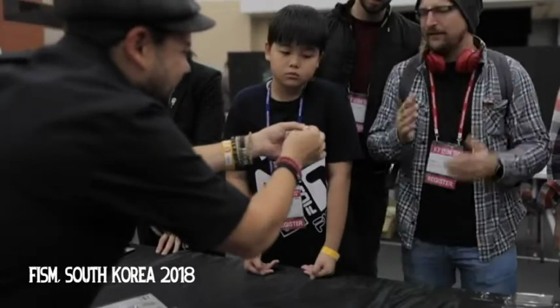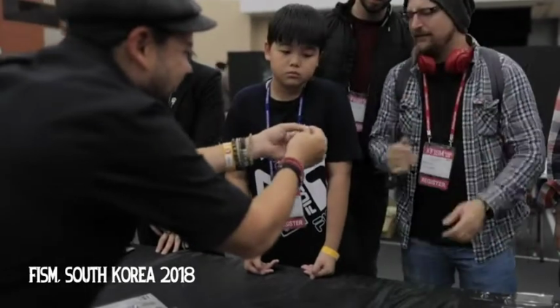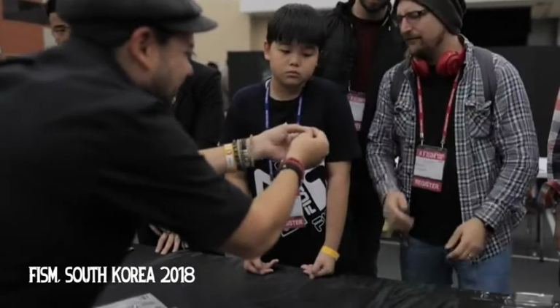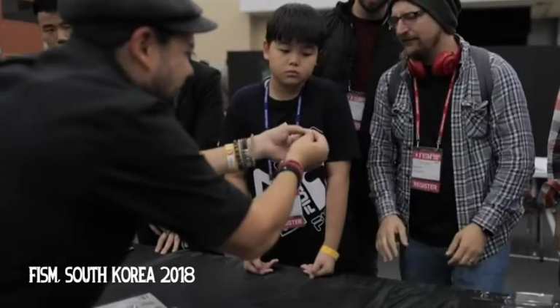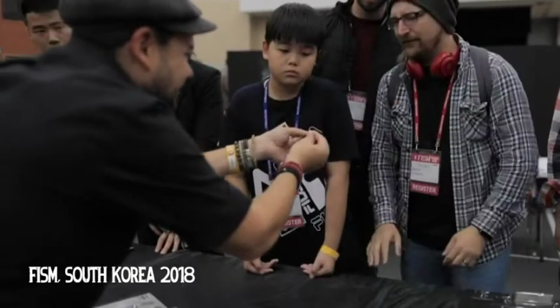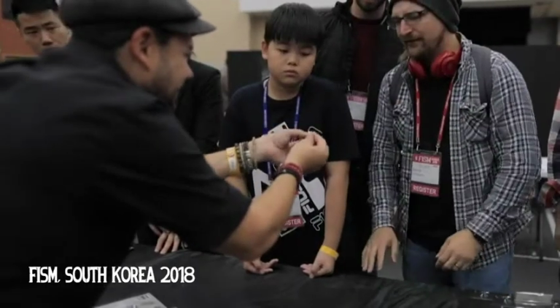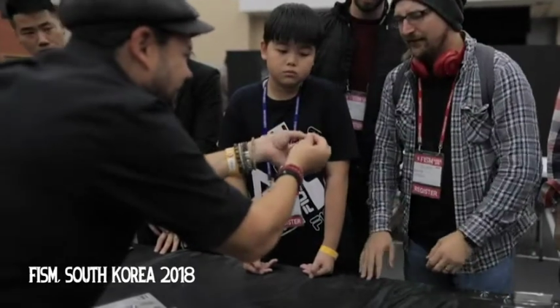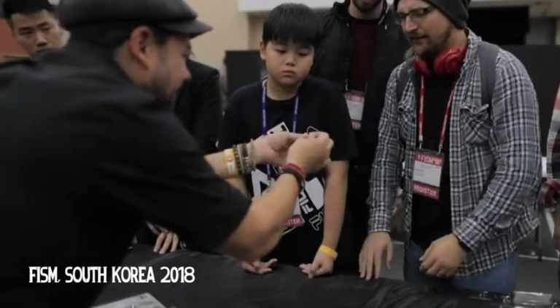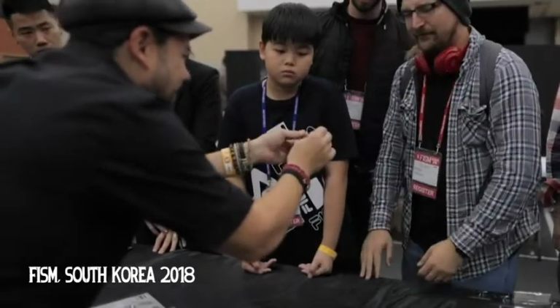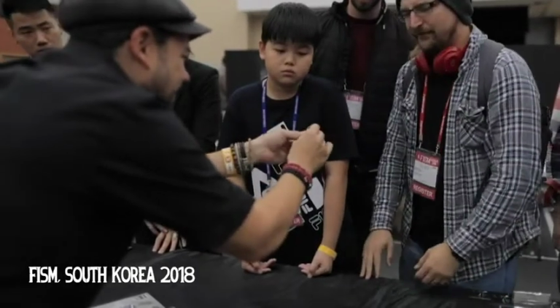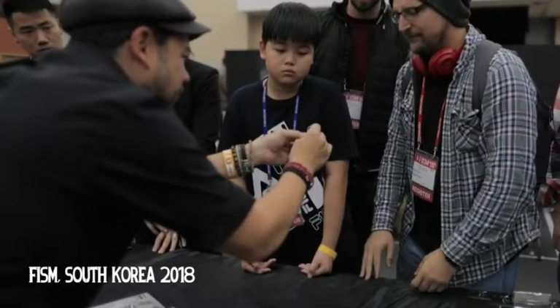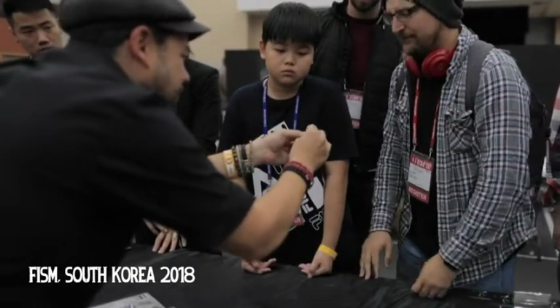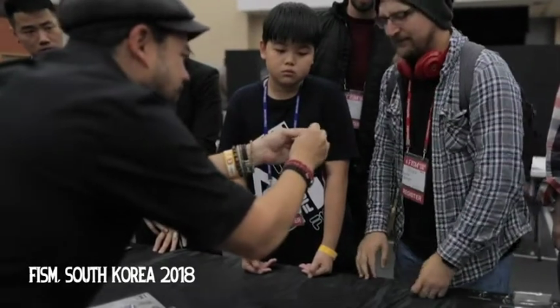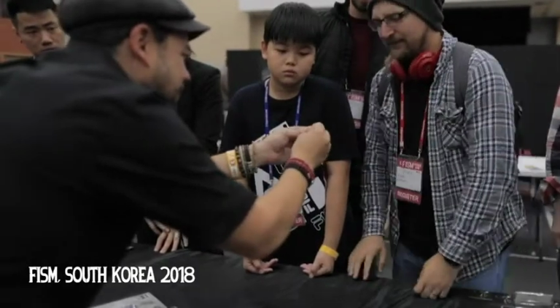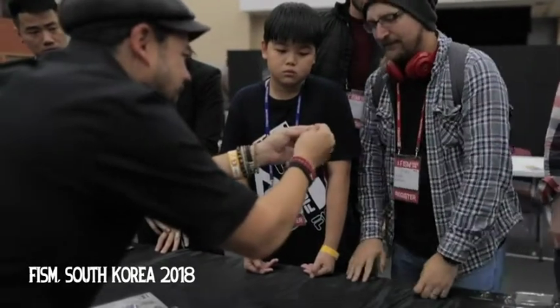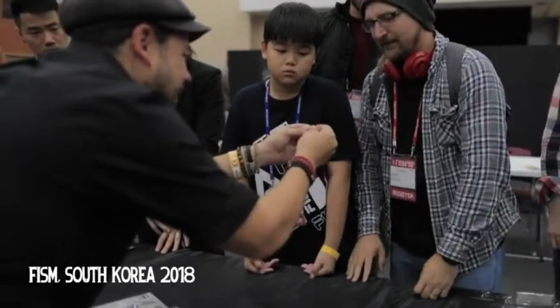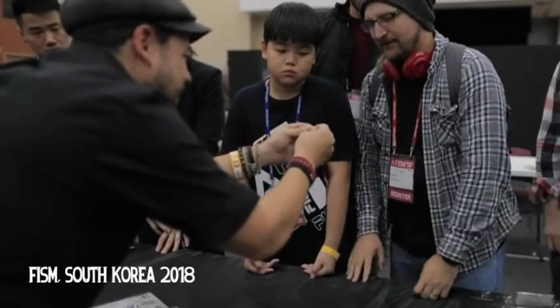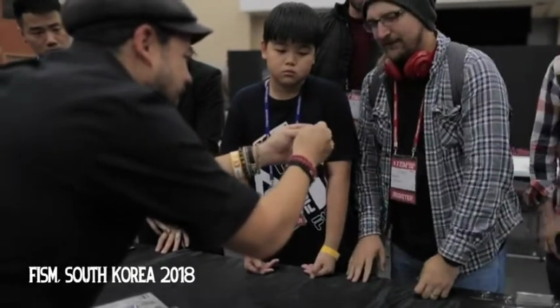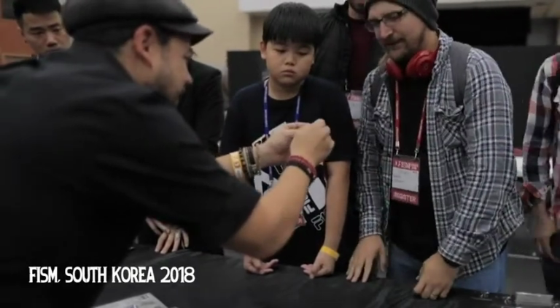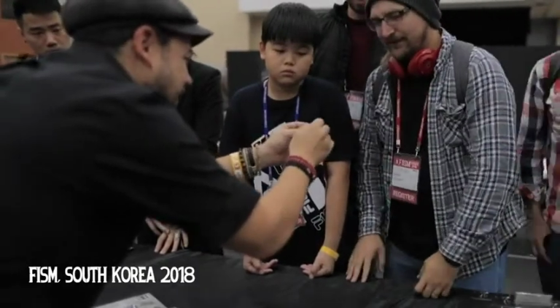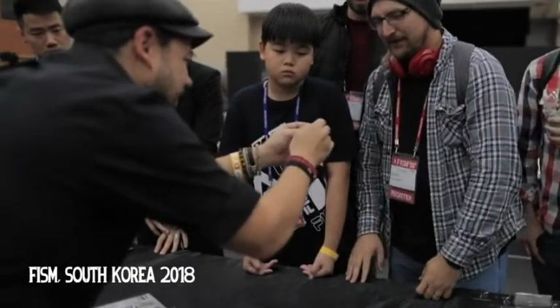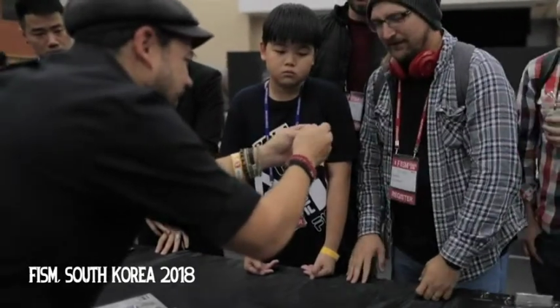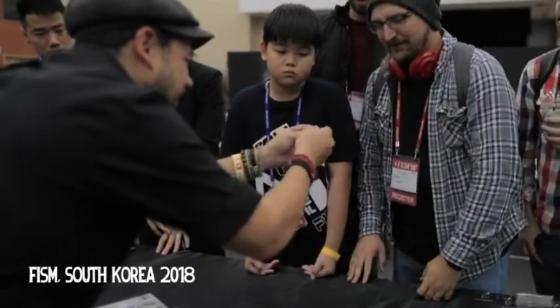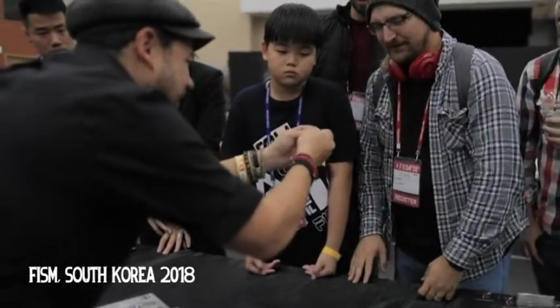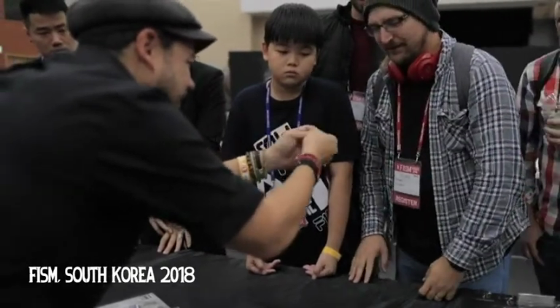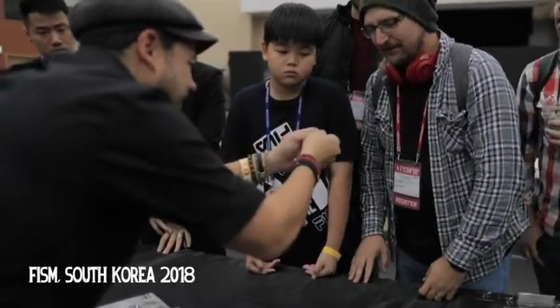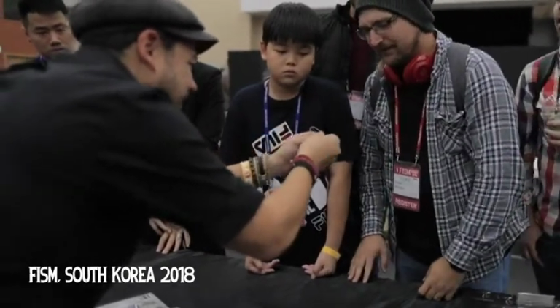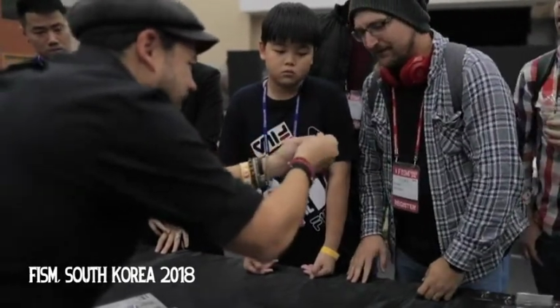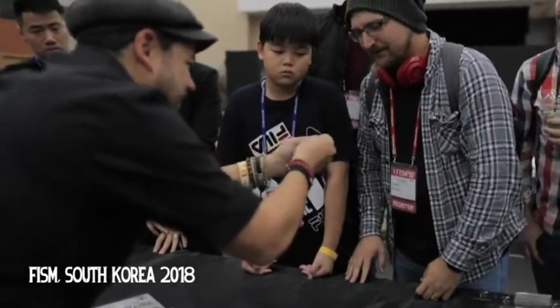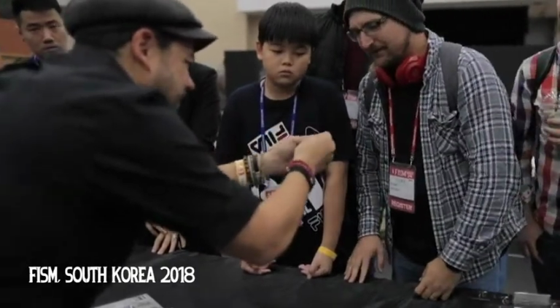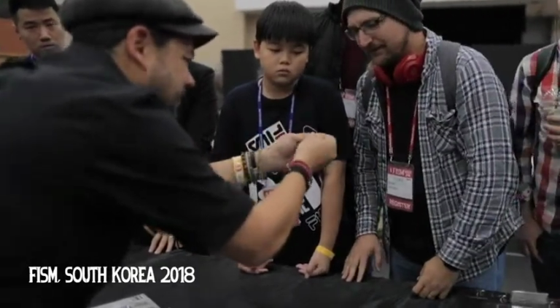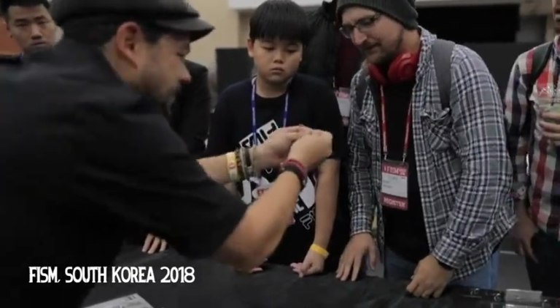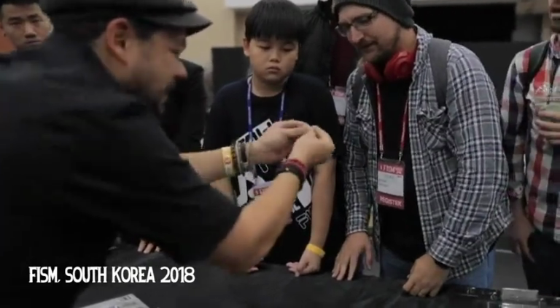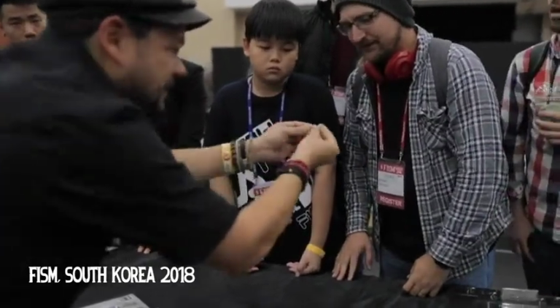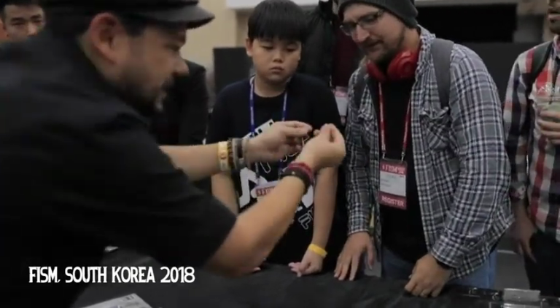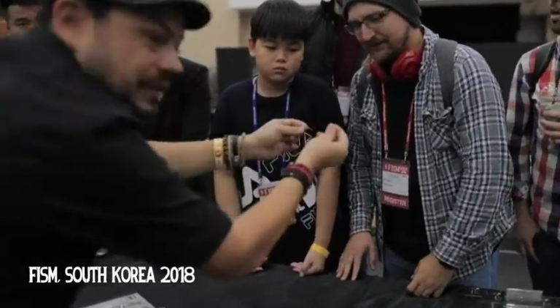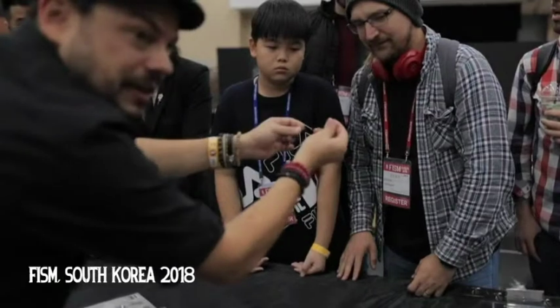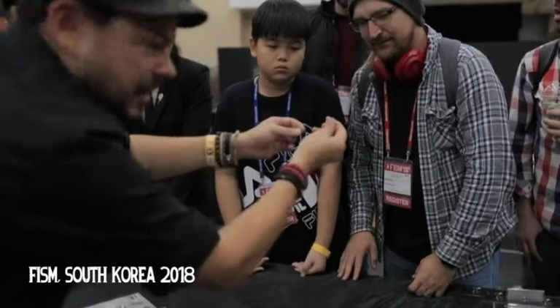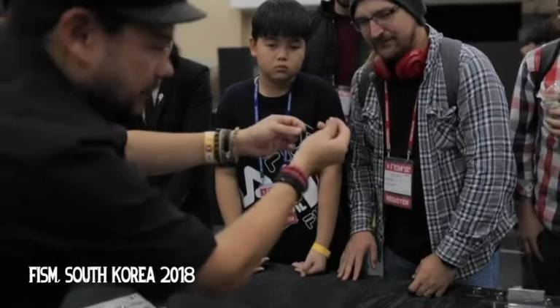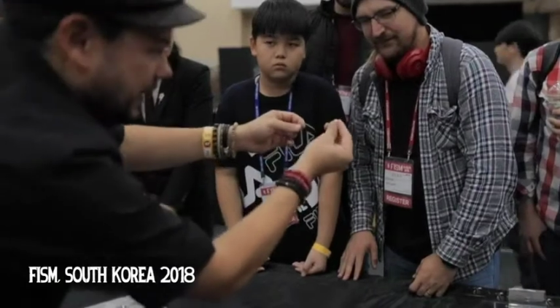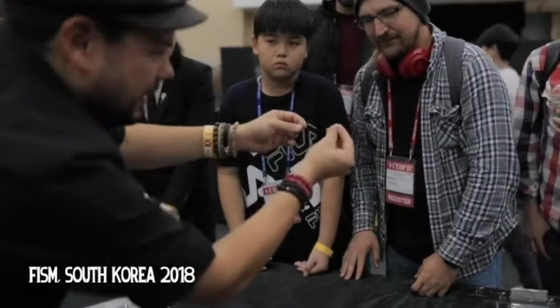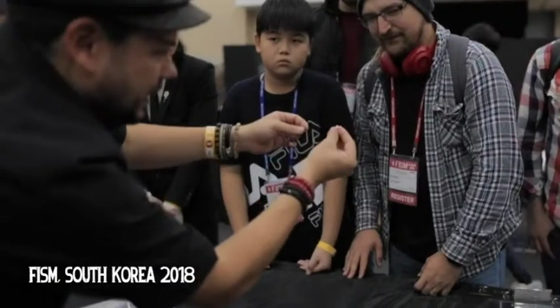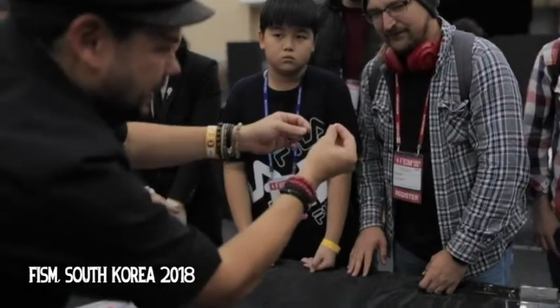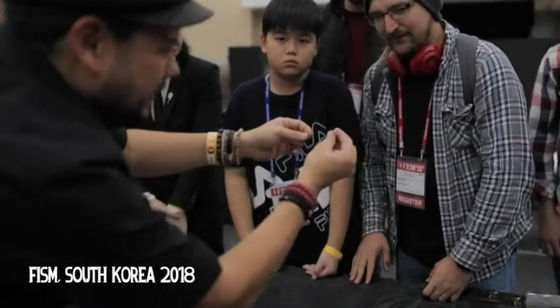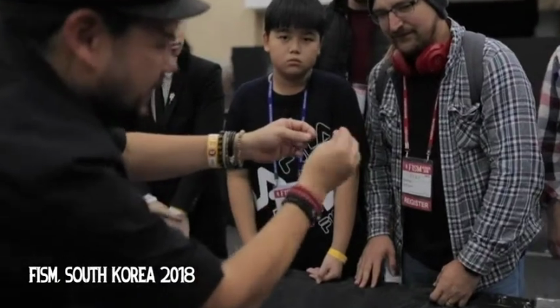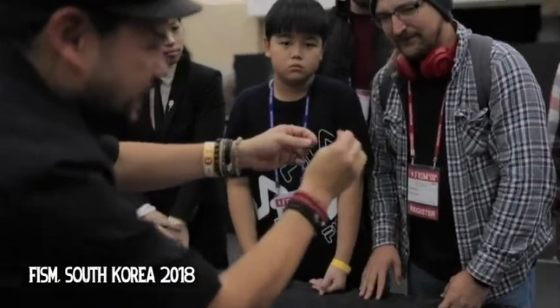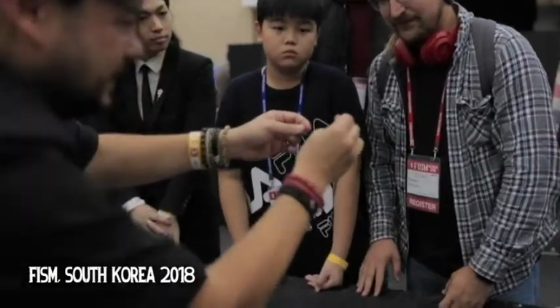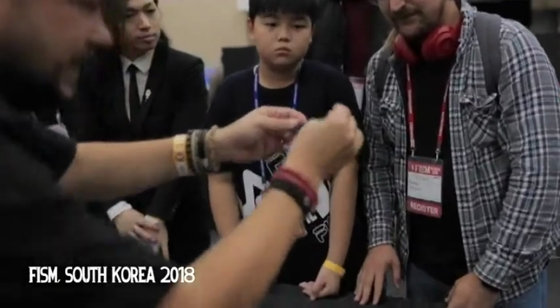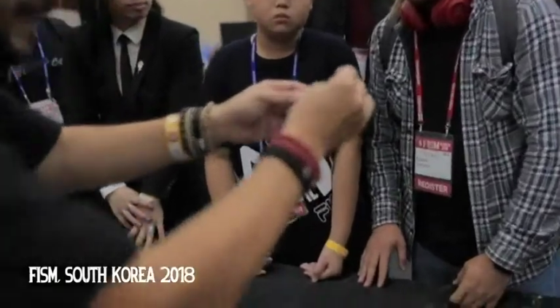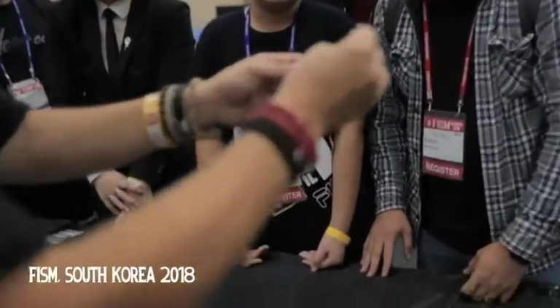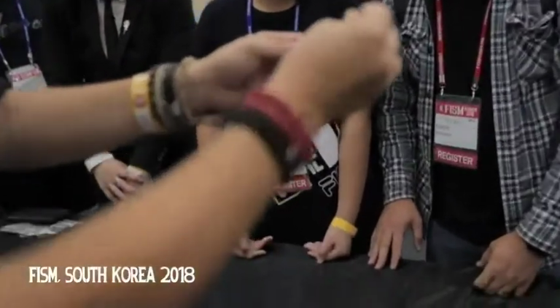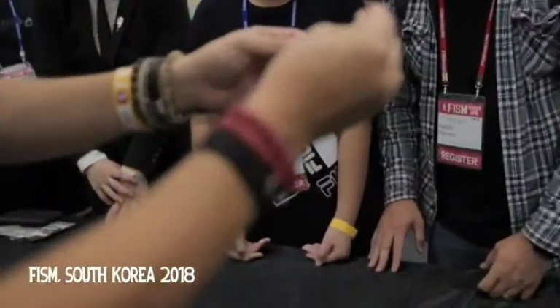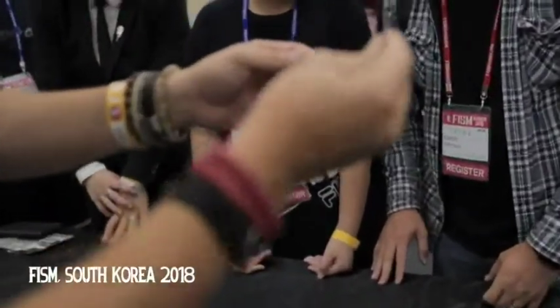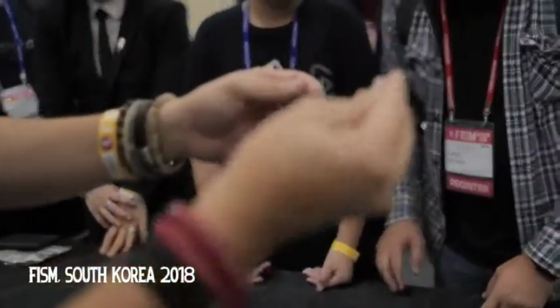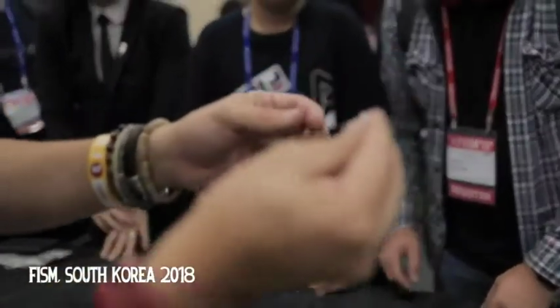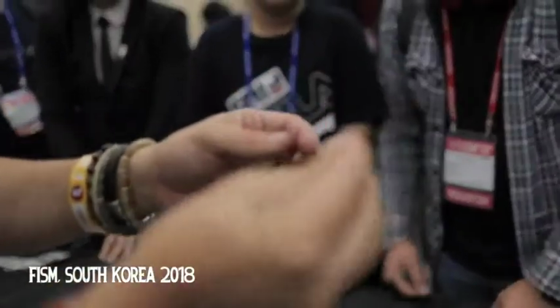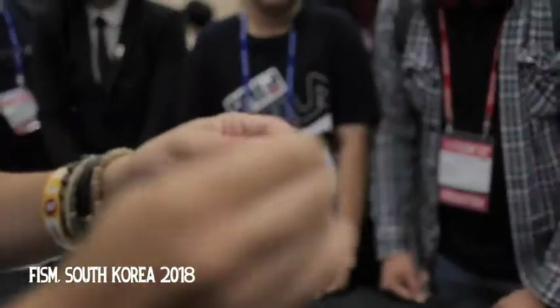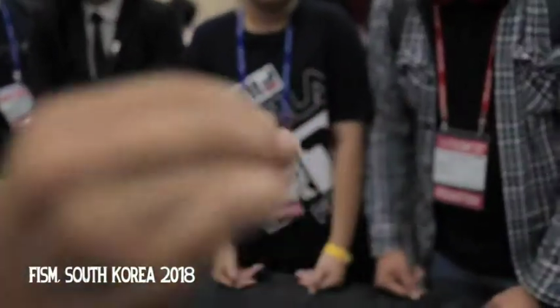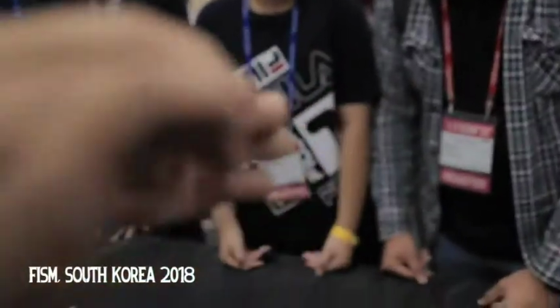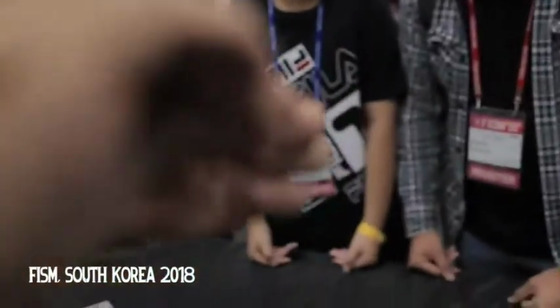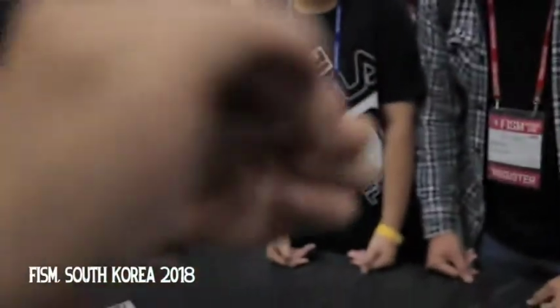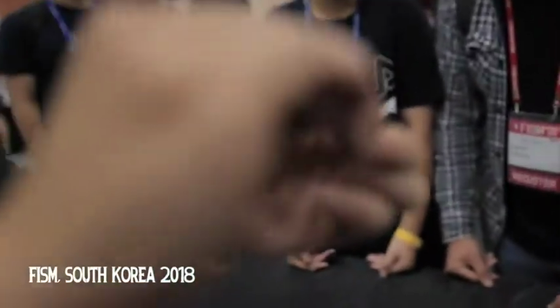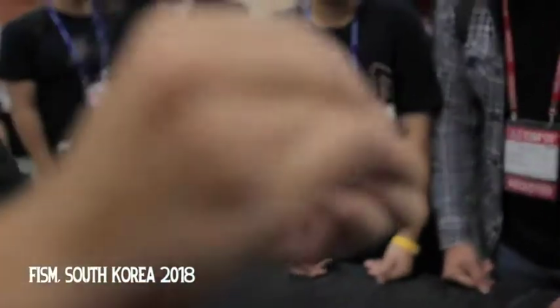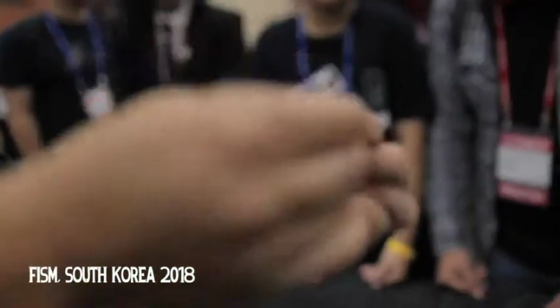I want you to see everything. You can see in the camera there.